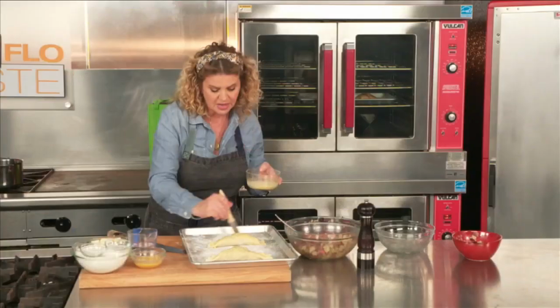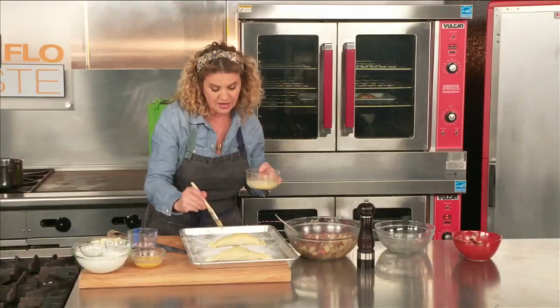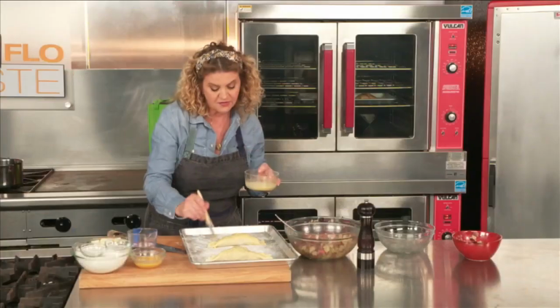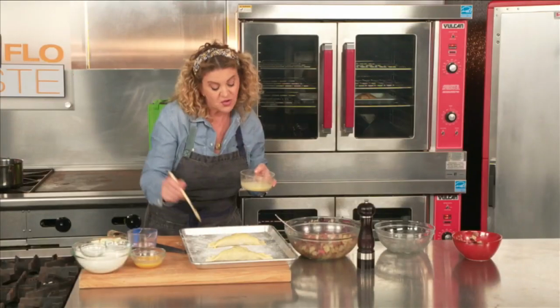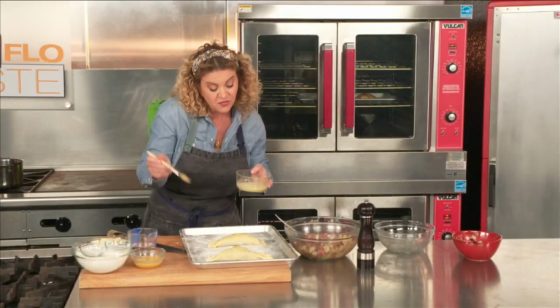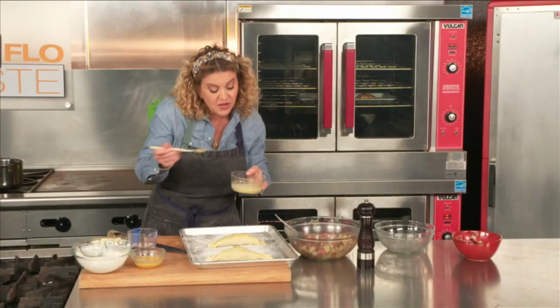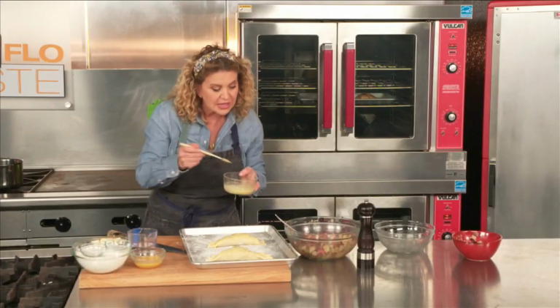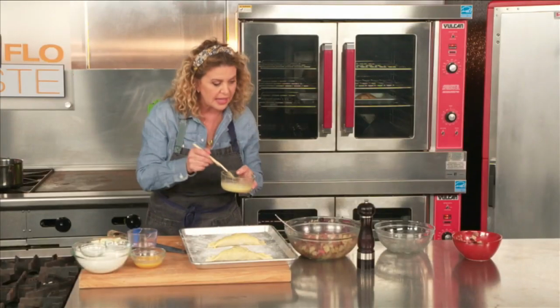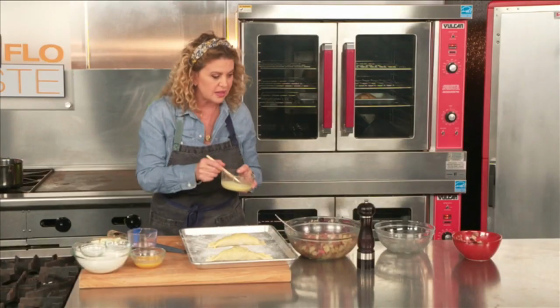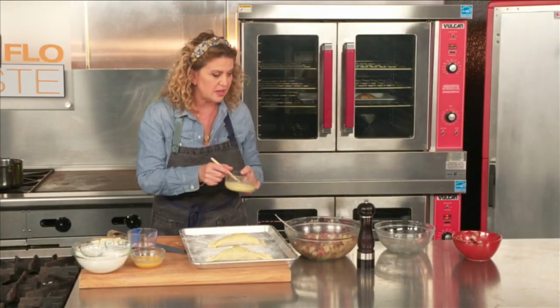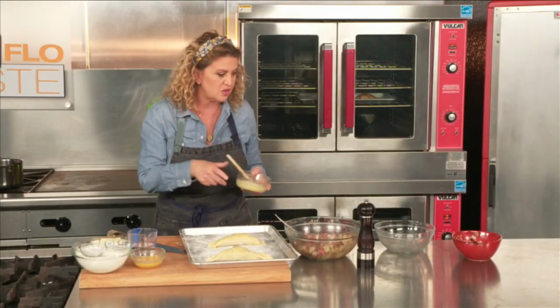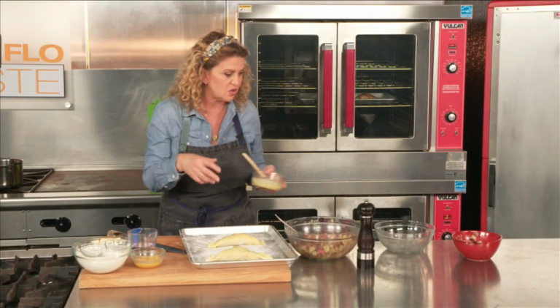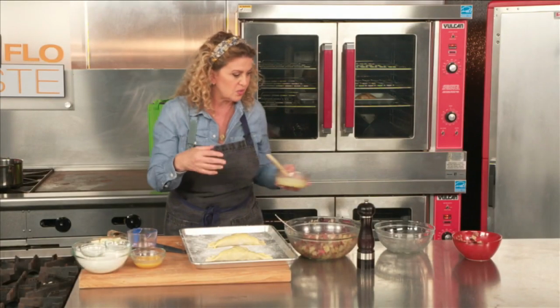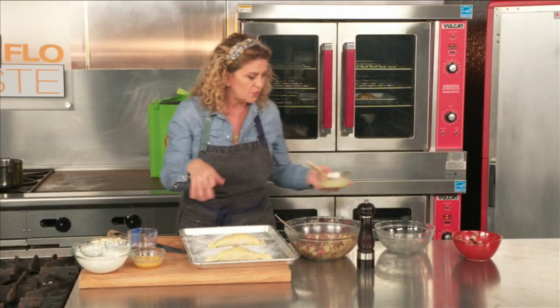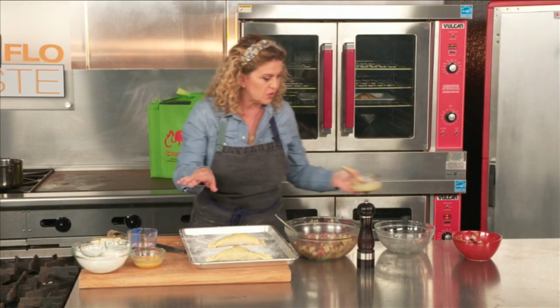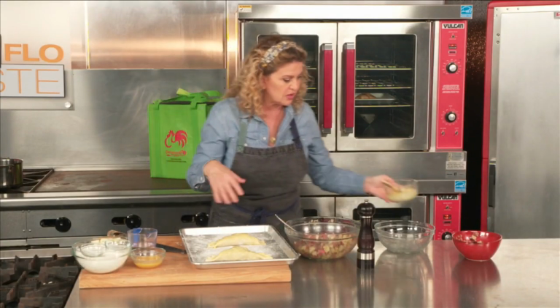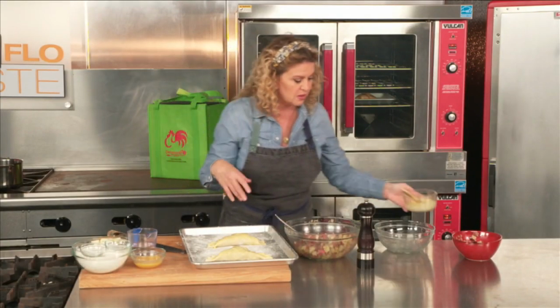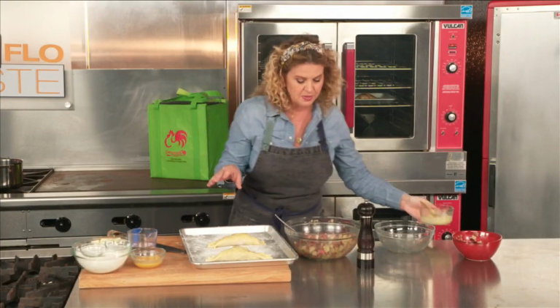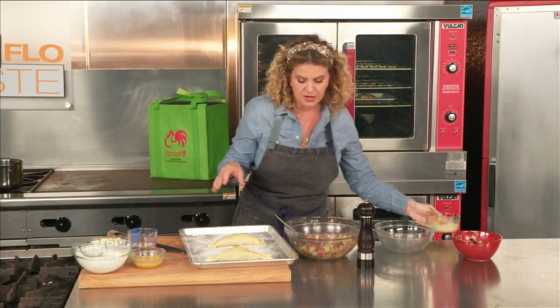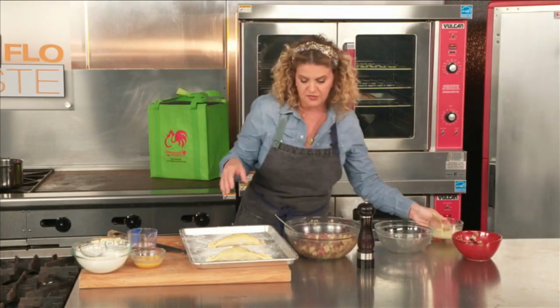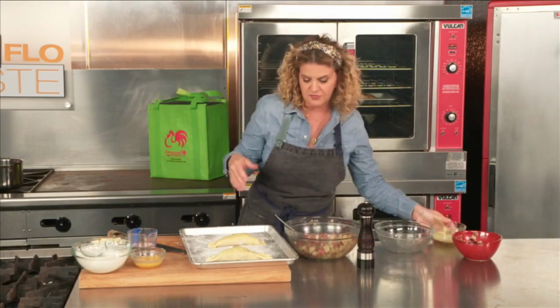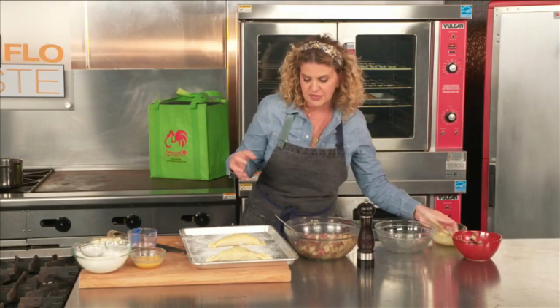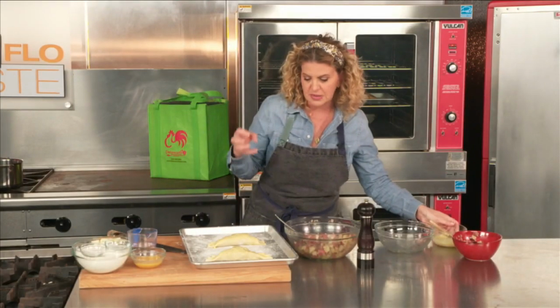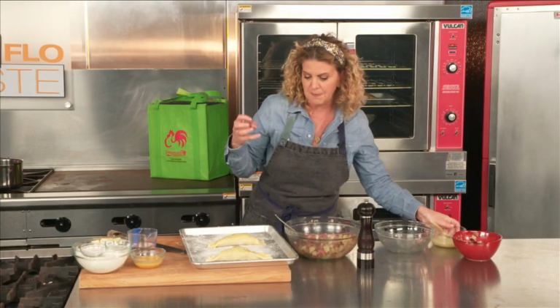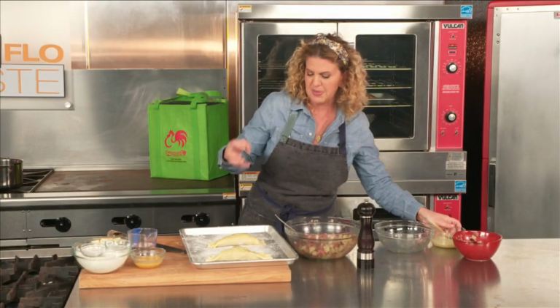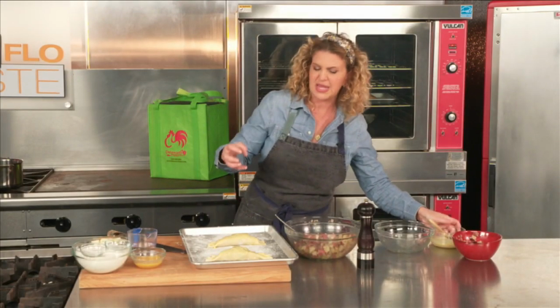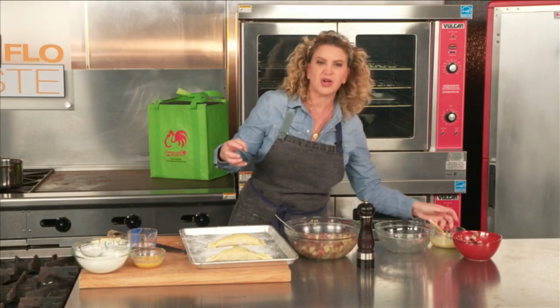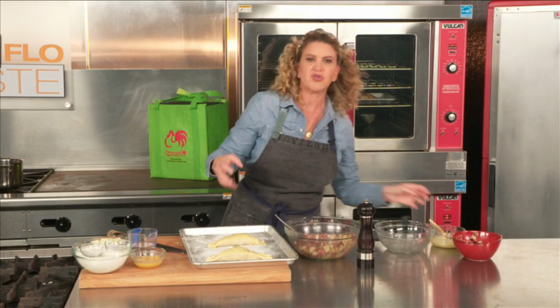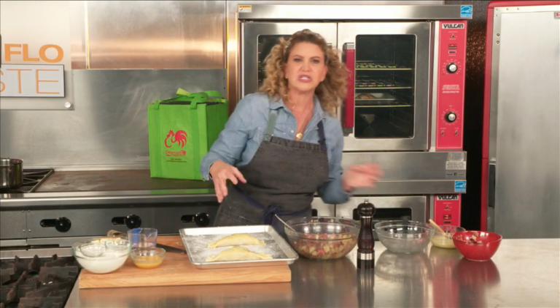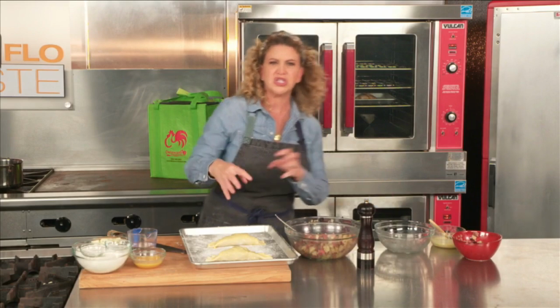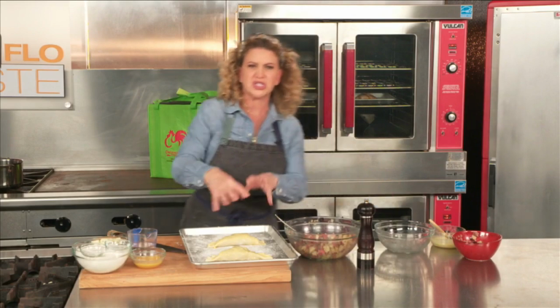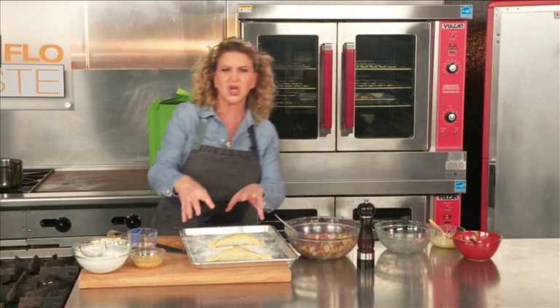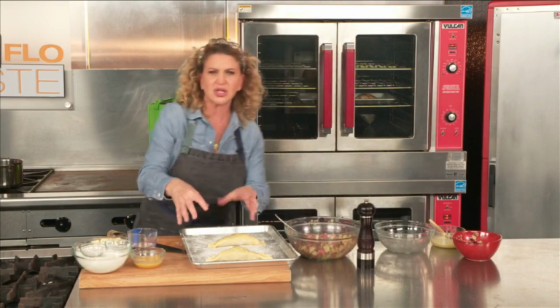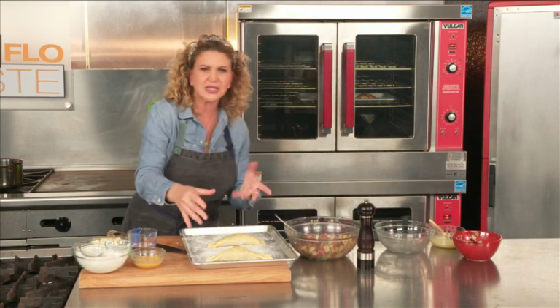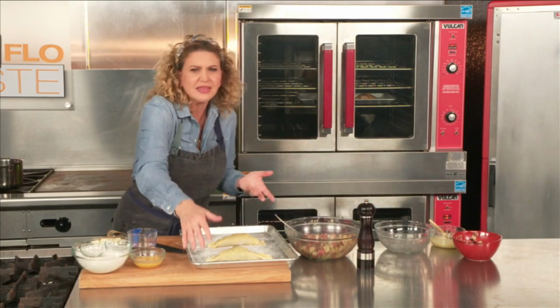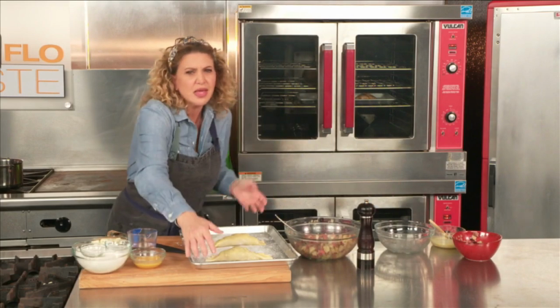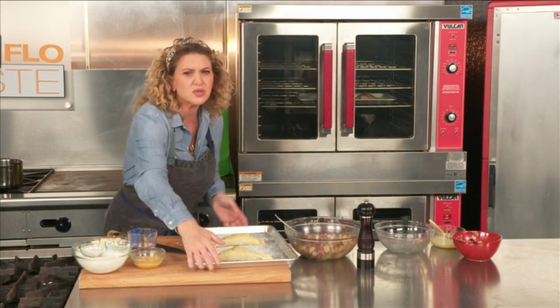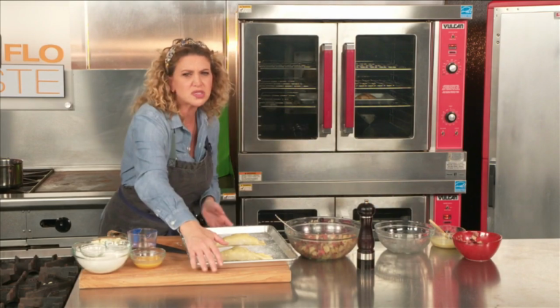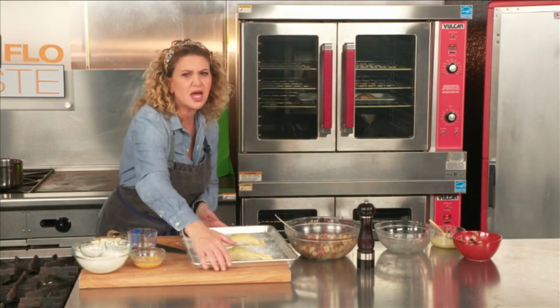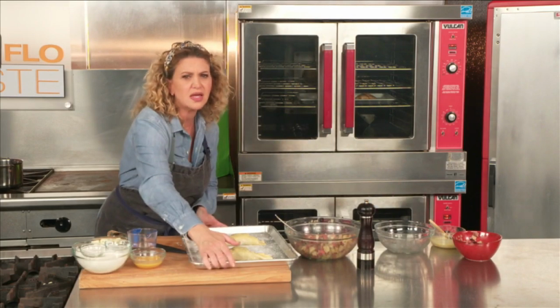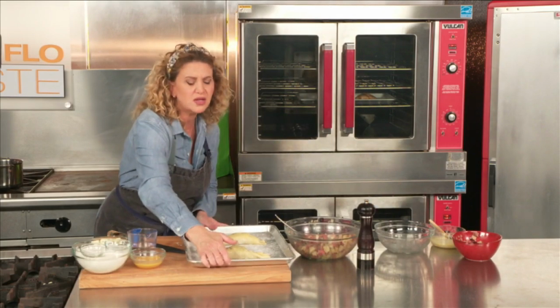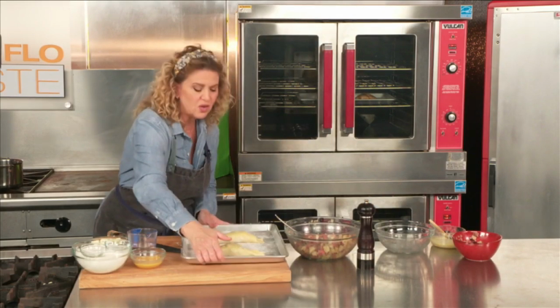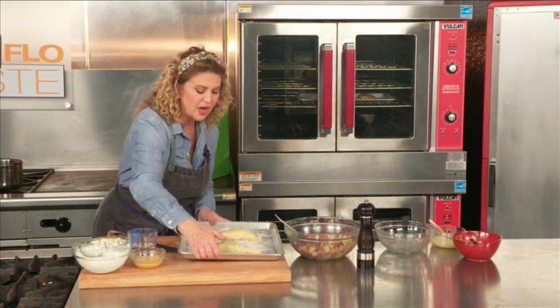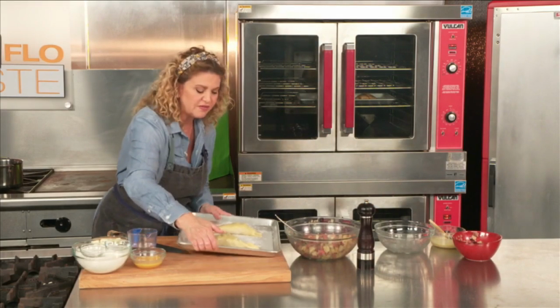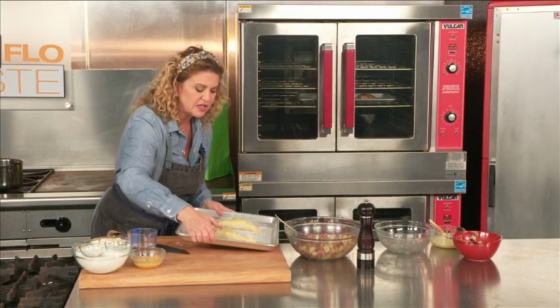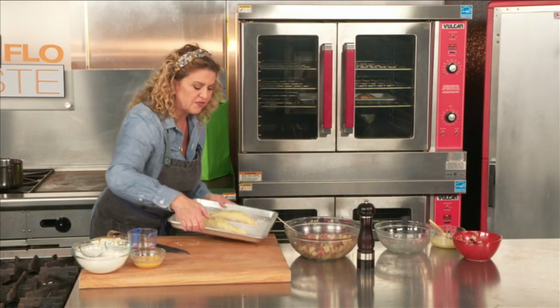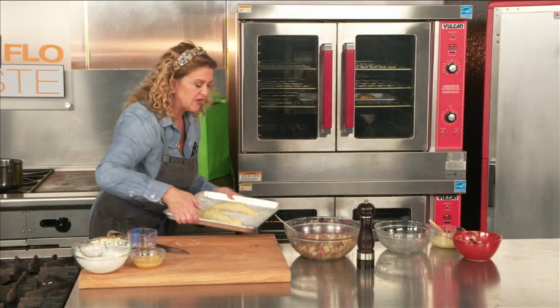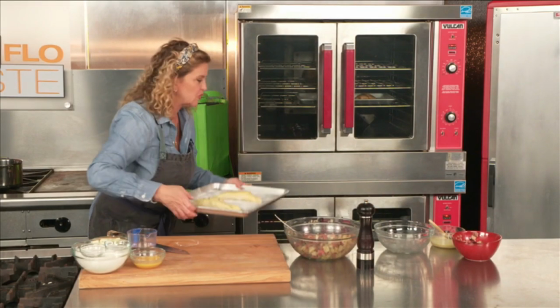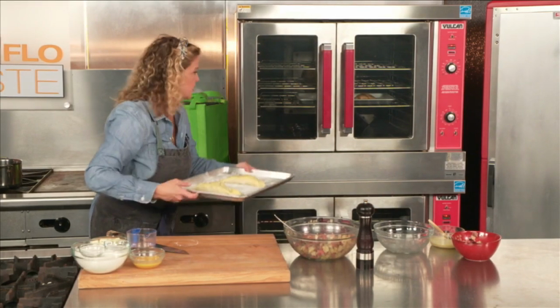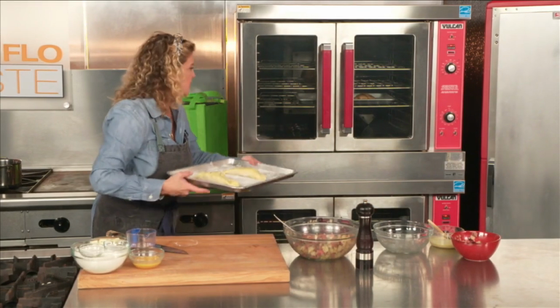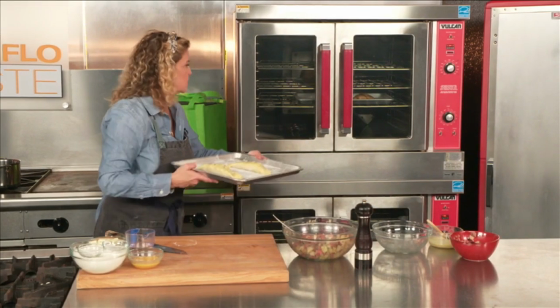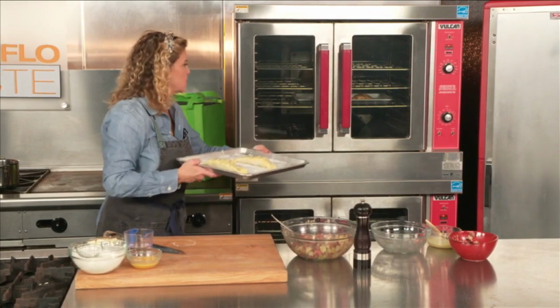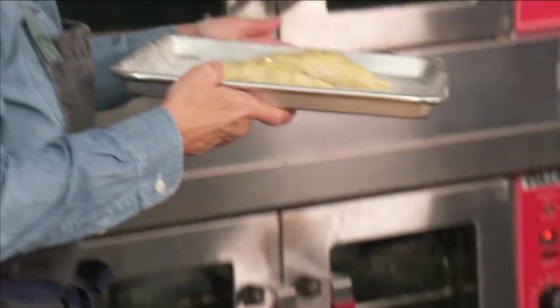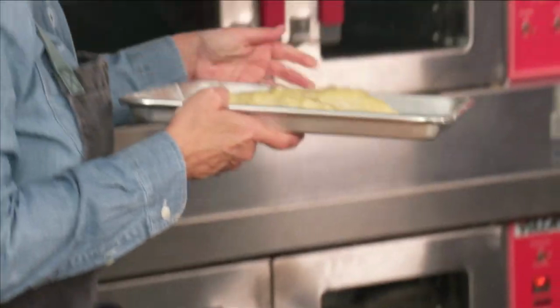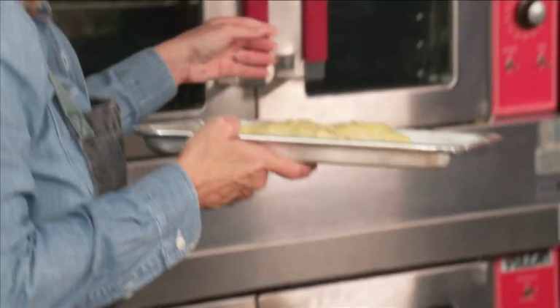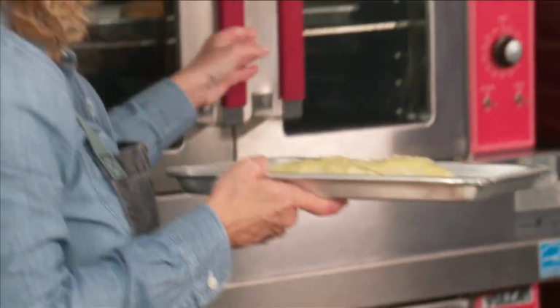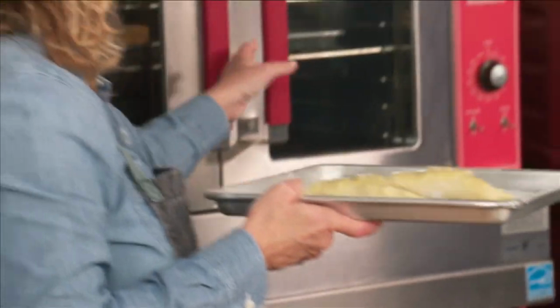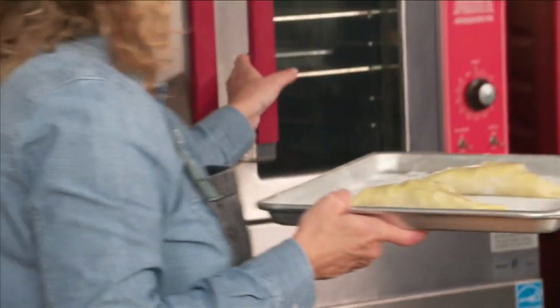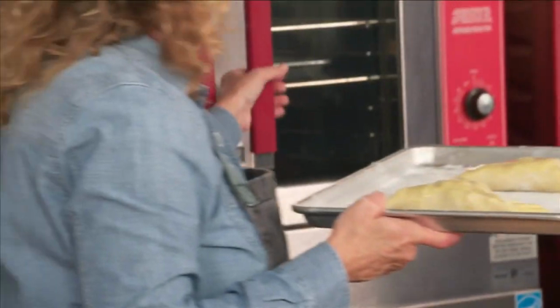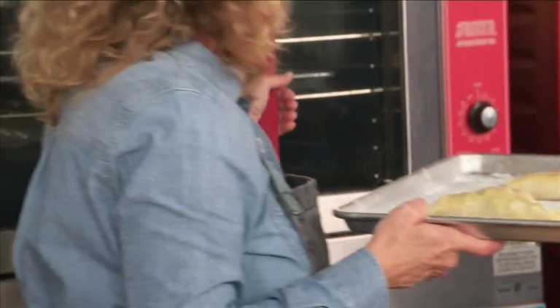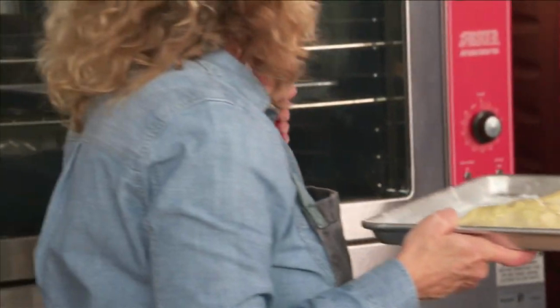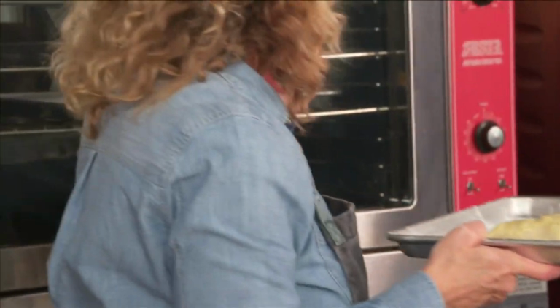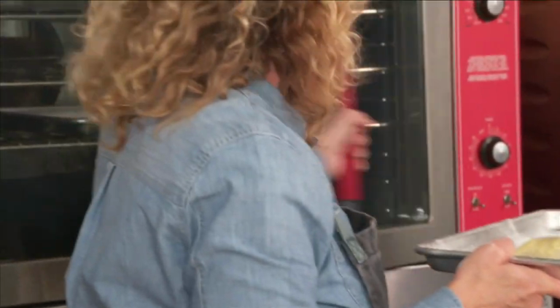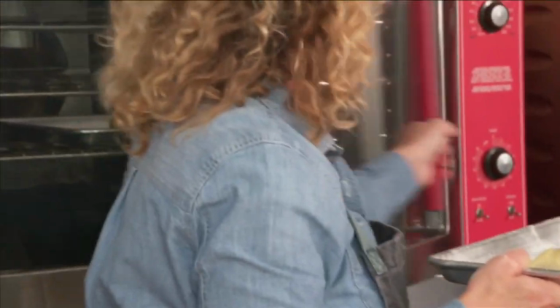If you feel like it, you can put a little bit of some big crunchy salt on the outside. Have a little fun with it — you can go crazy once you're used to it.